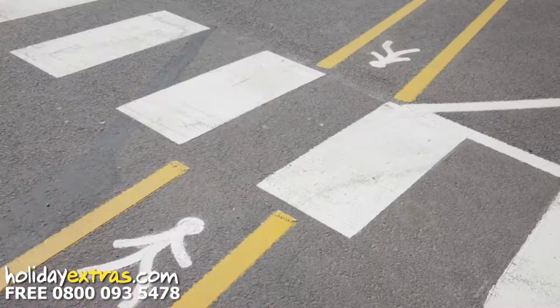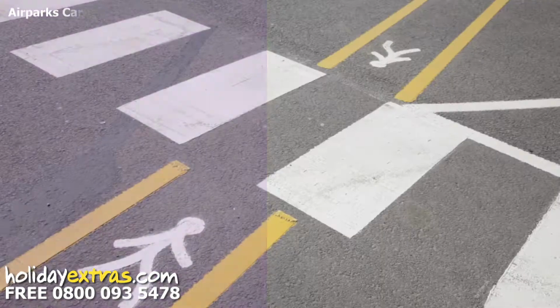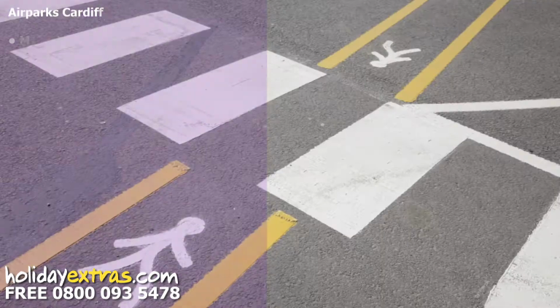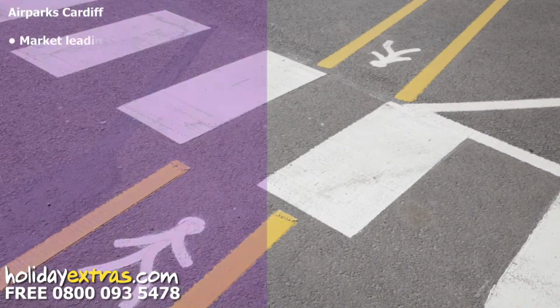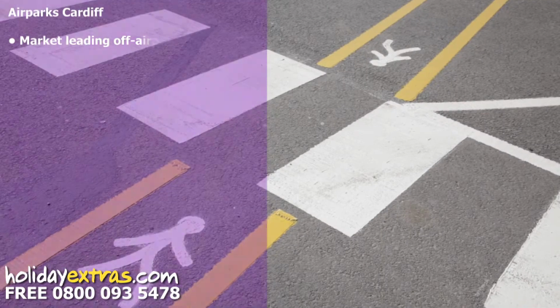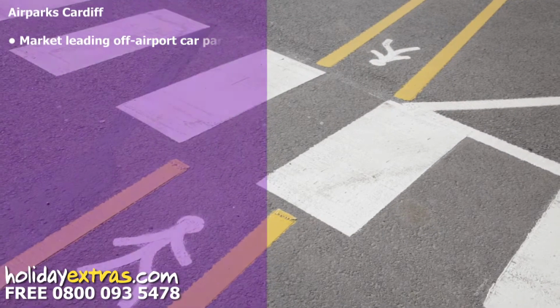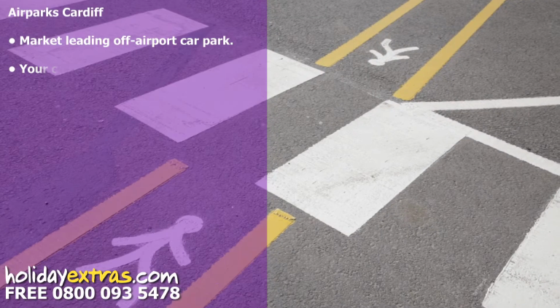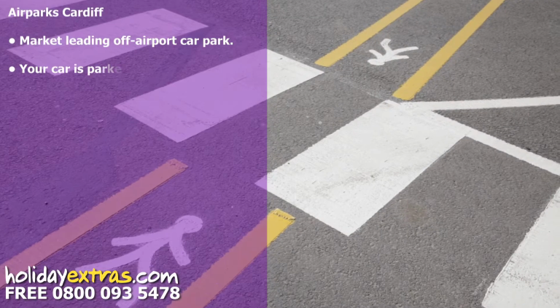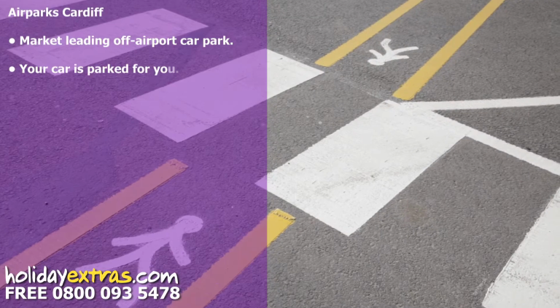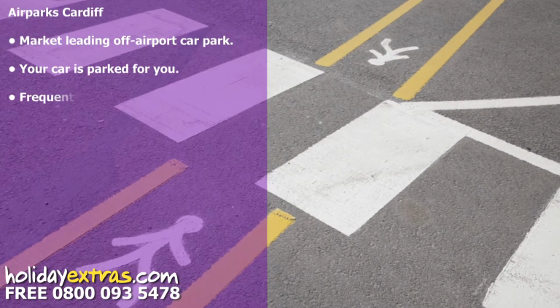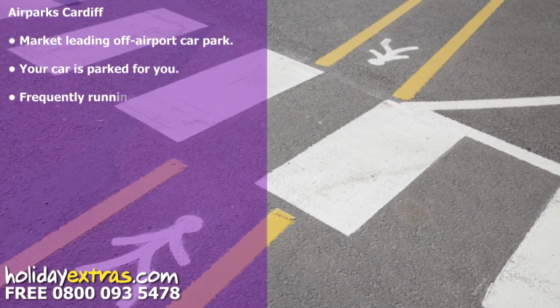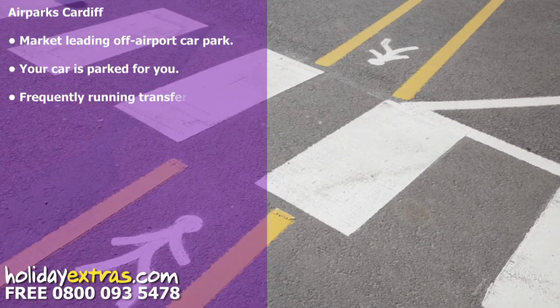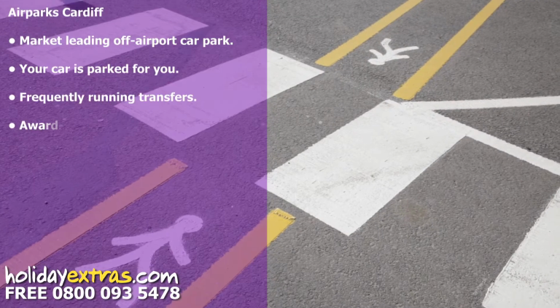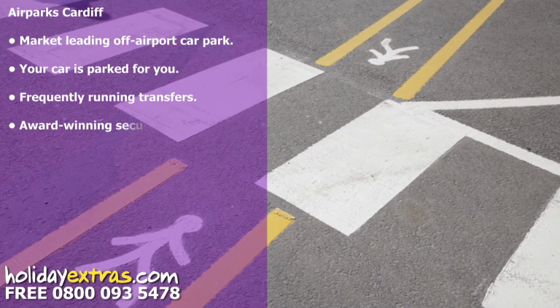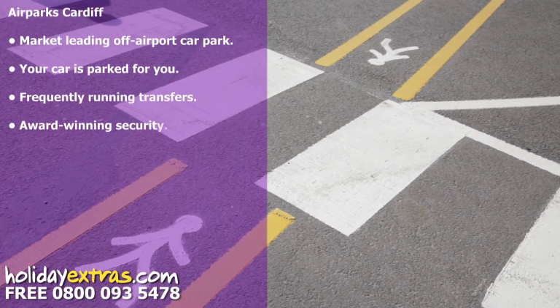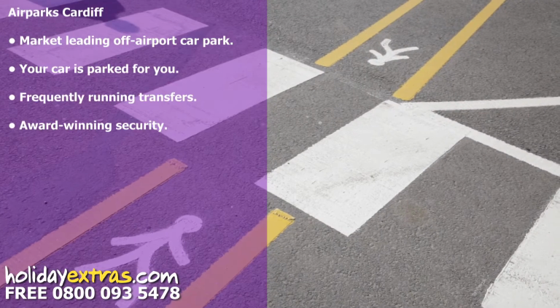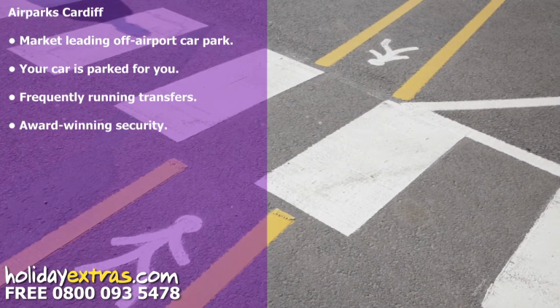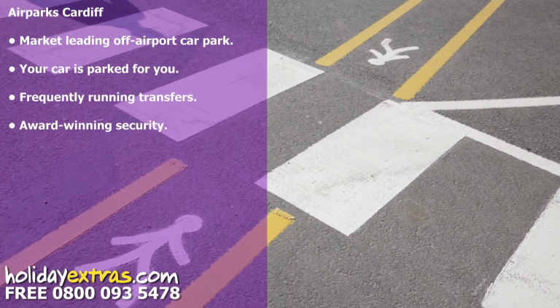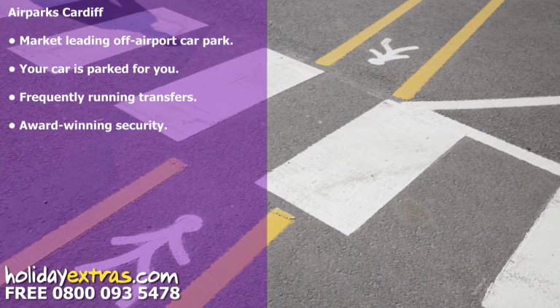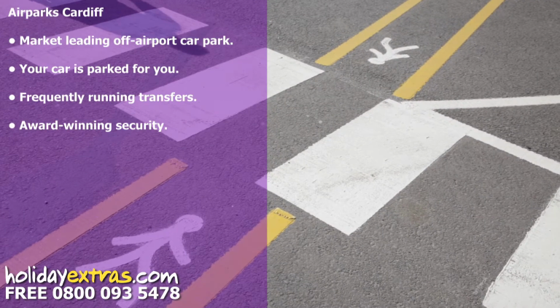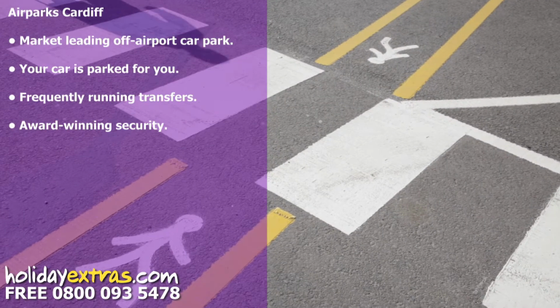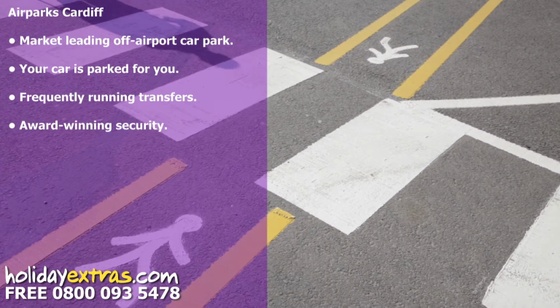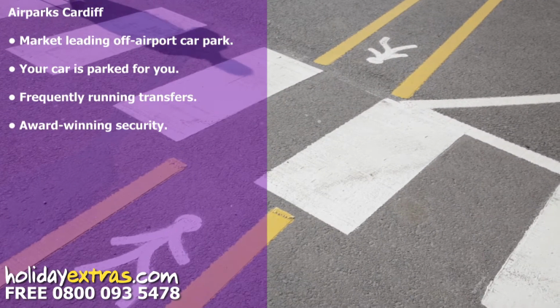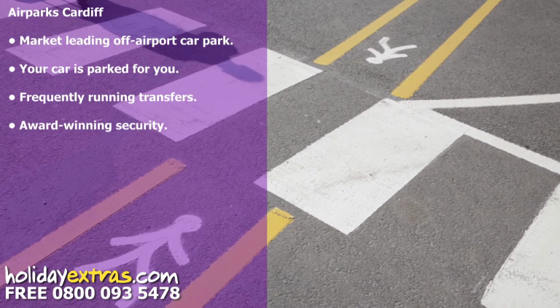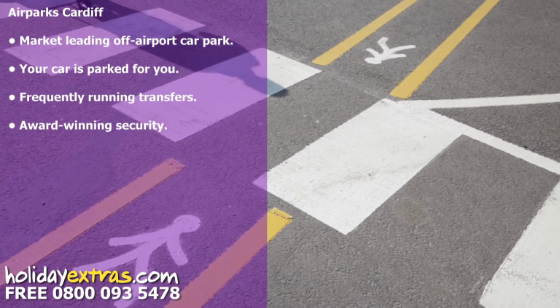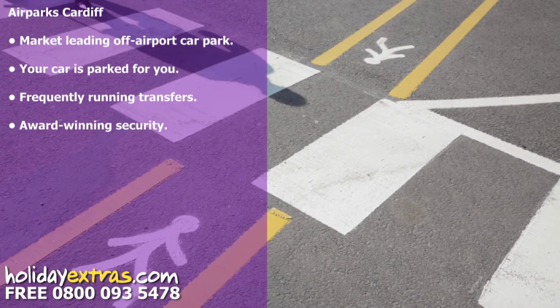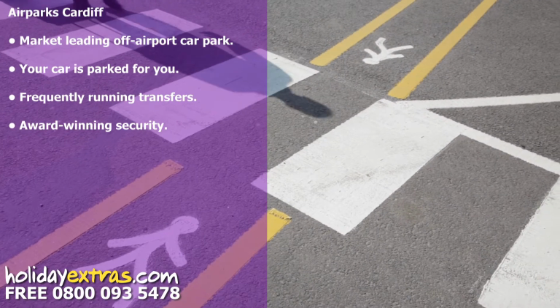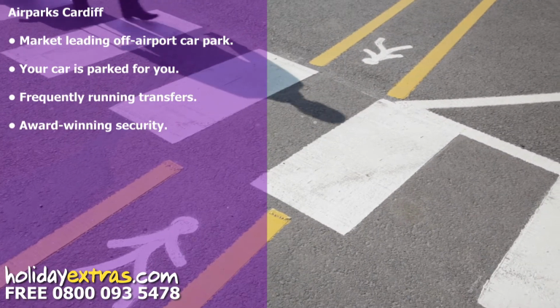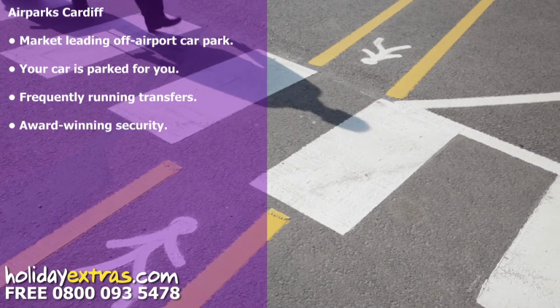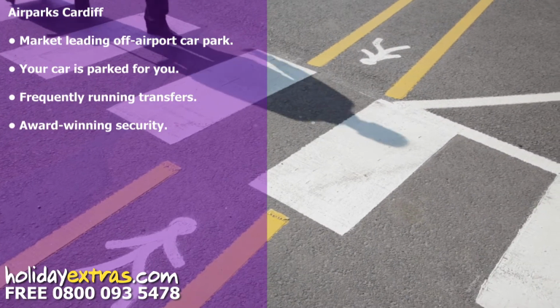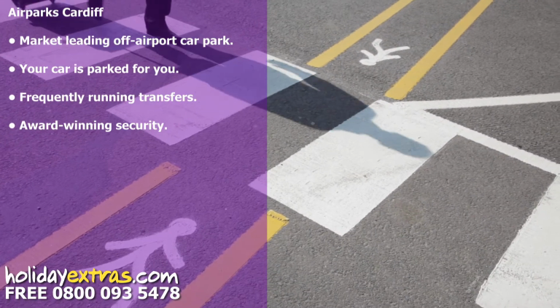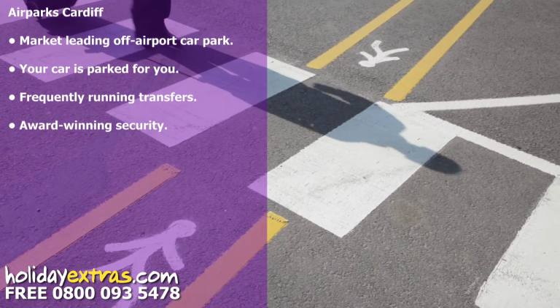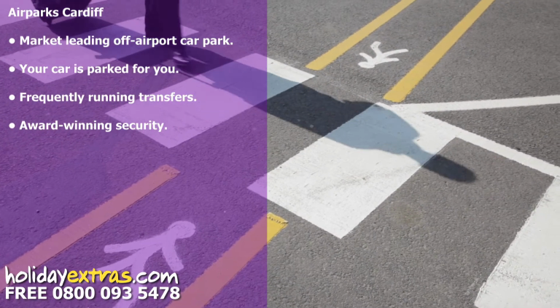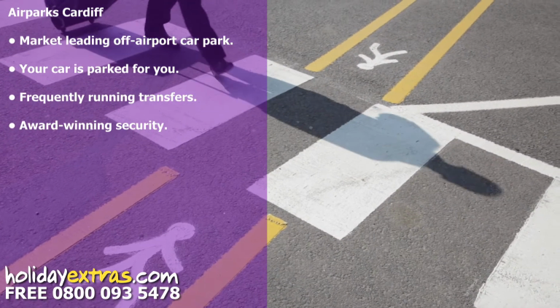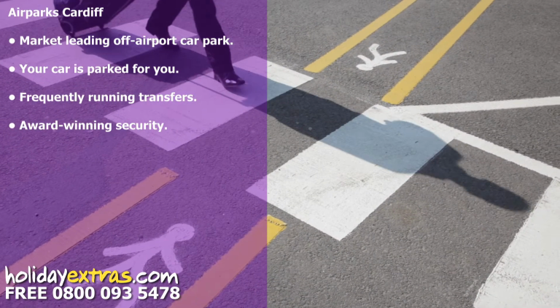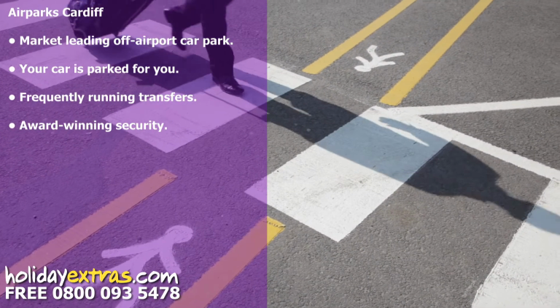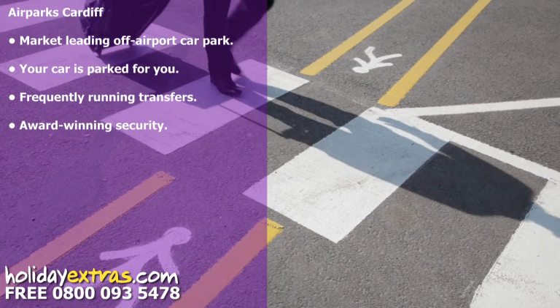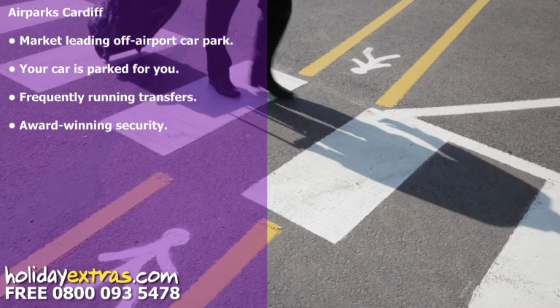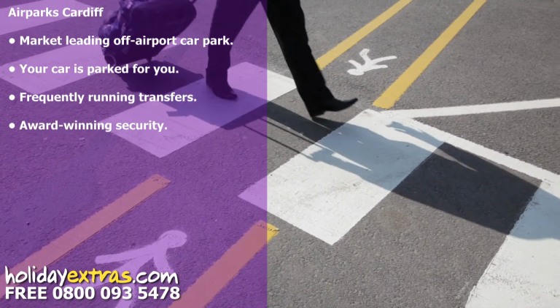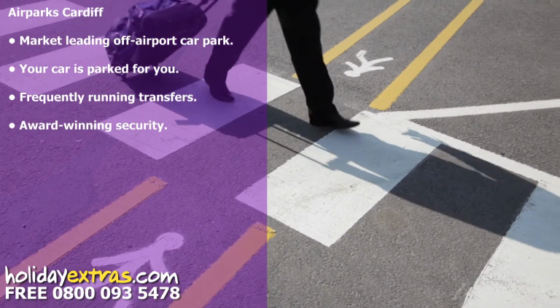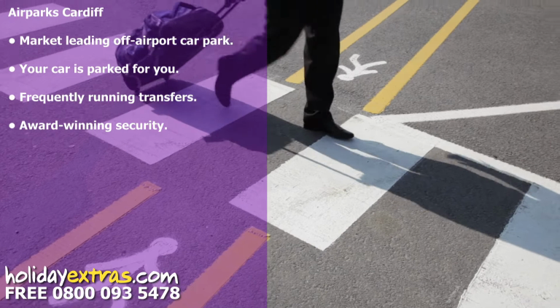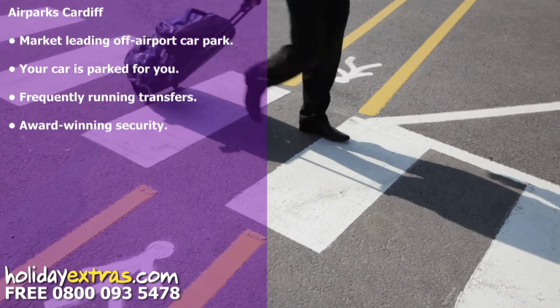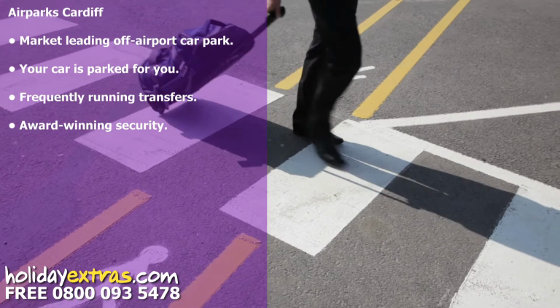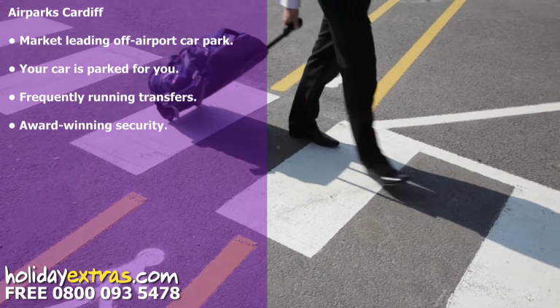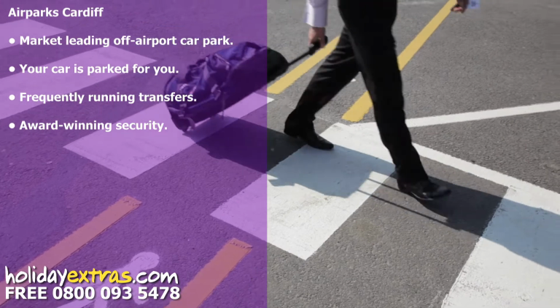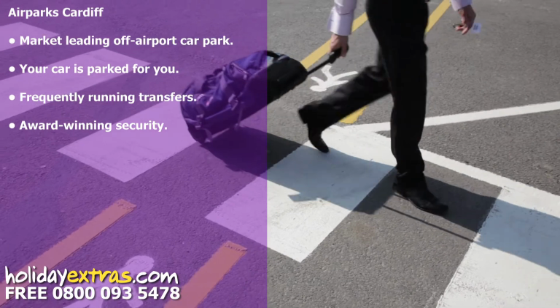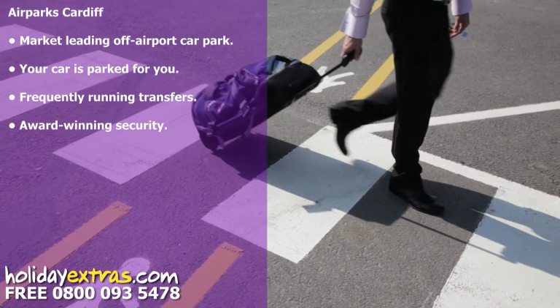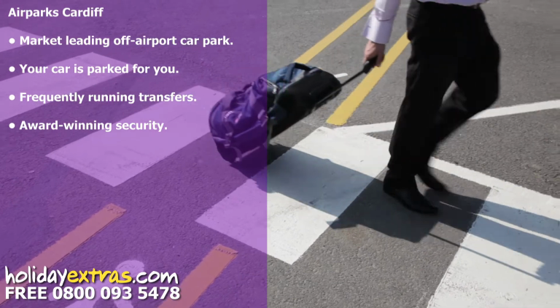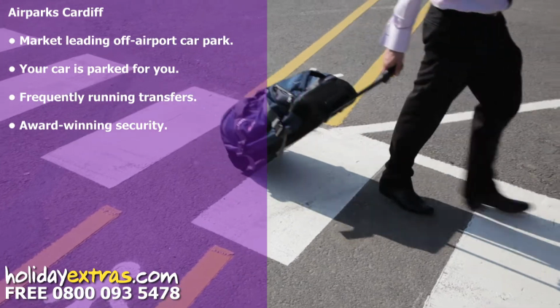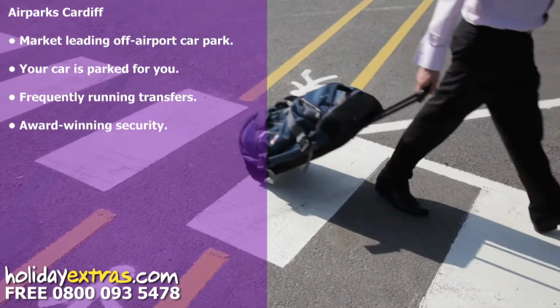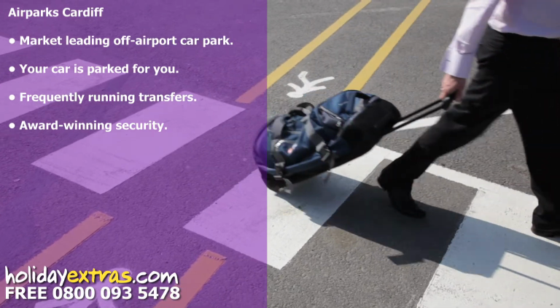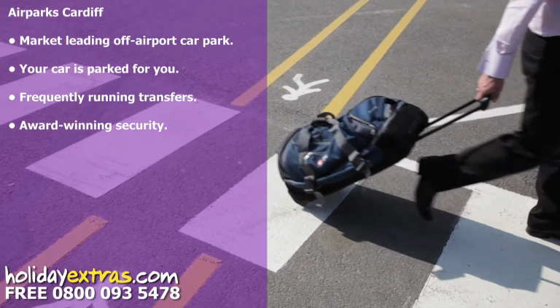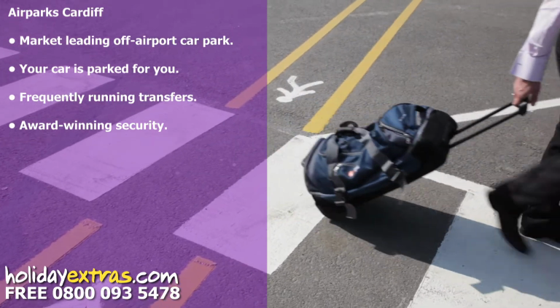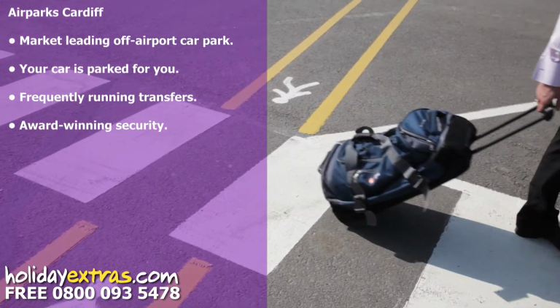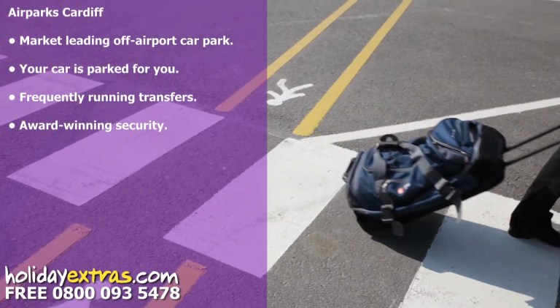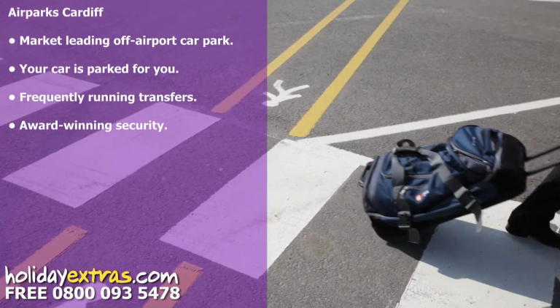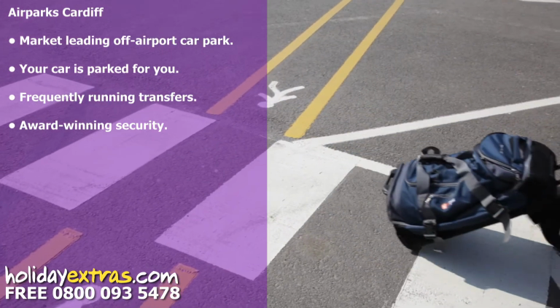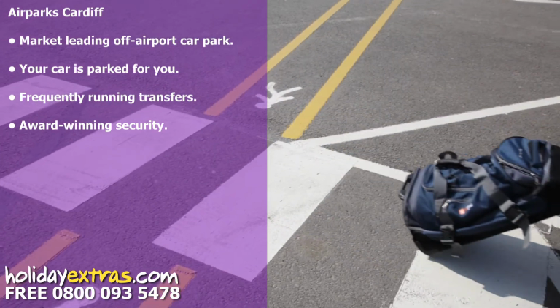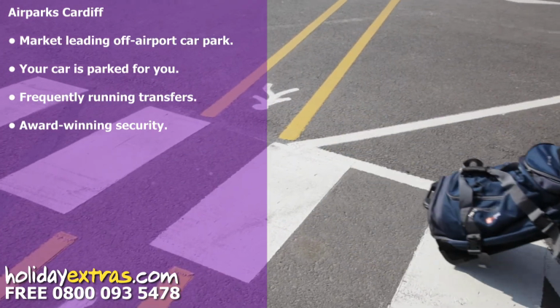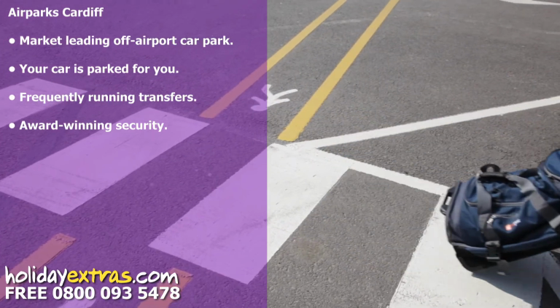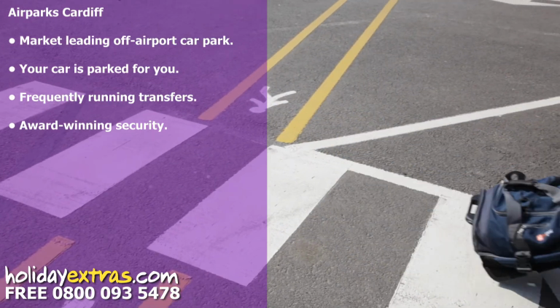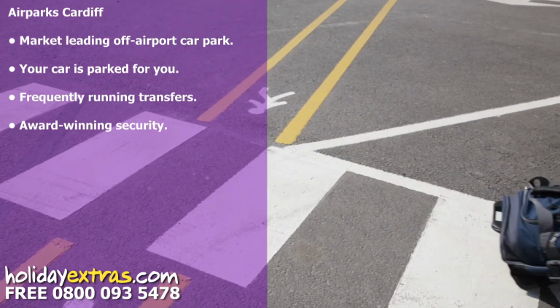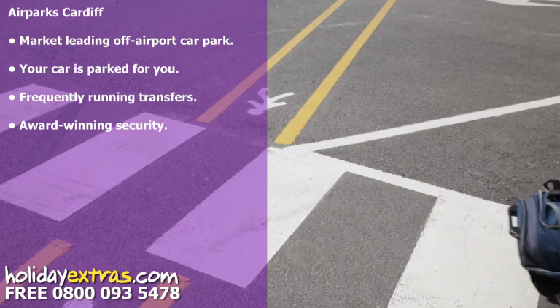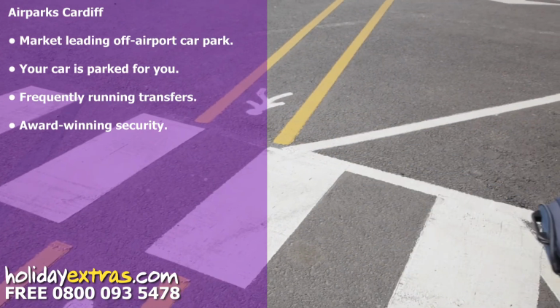Transfer buses run every 30 minutes and take just three minutes to reach the airport, so there is never long to wait.